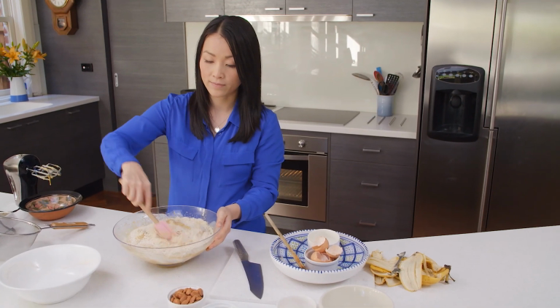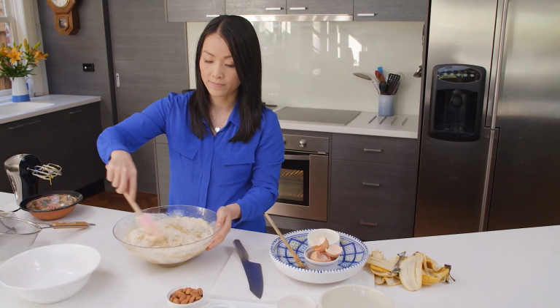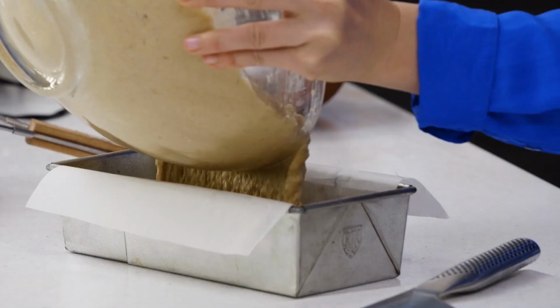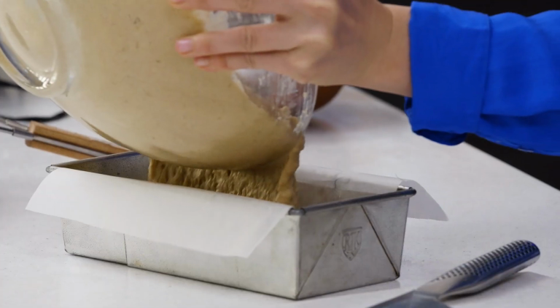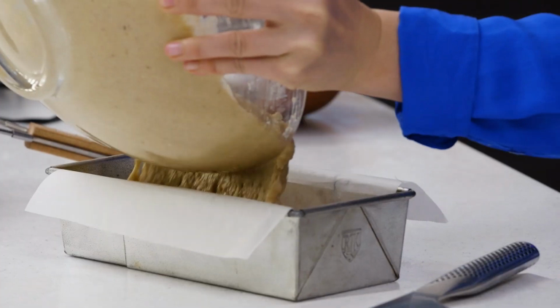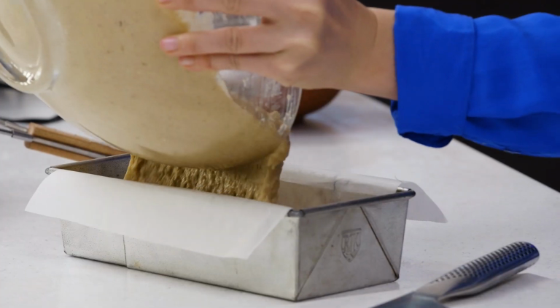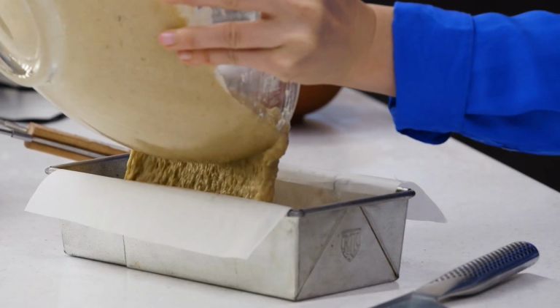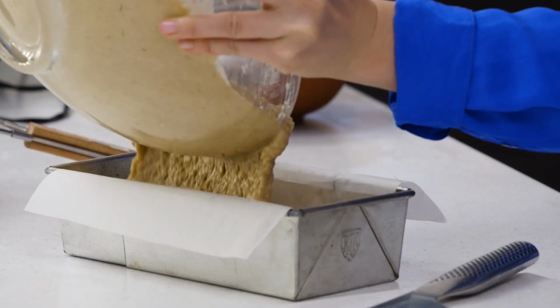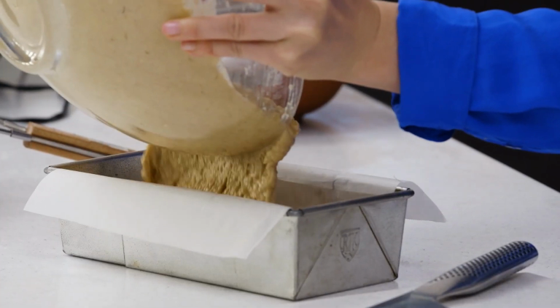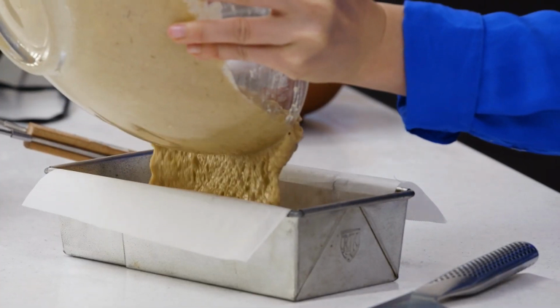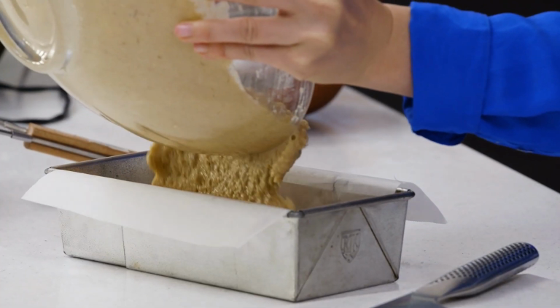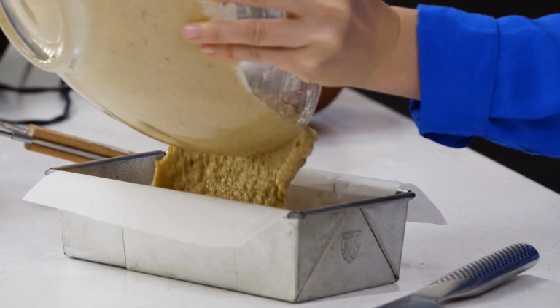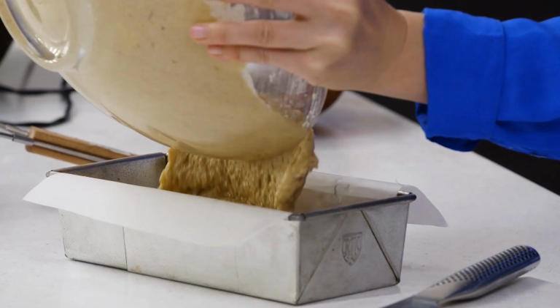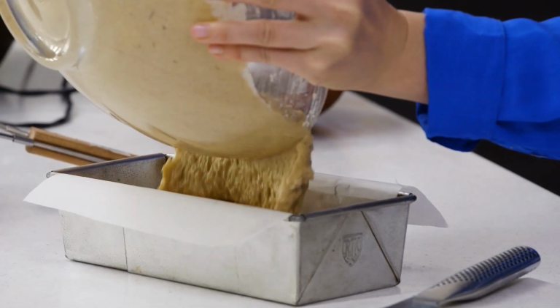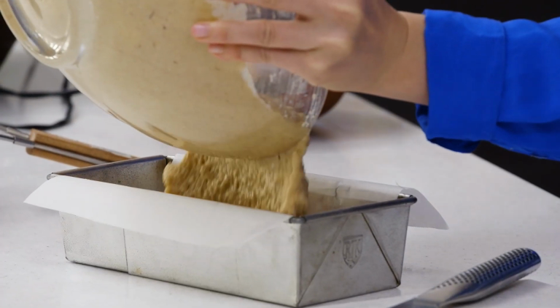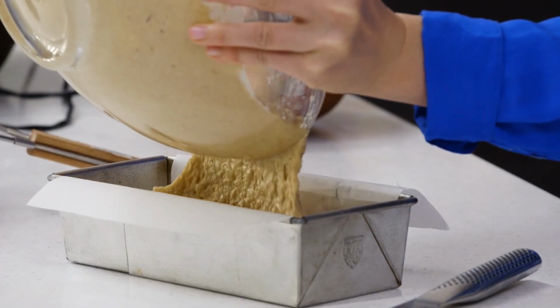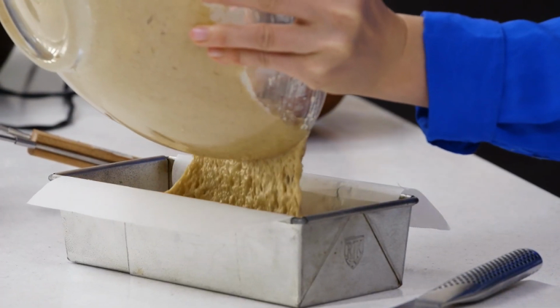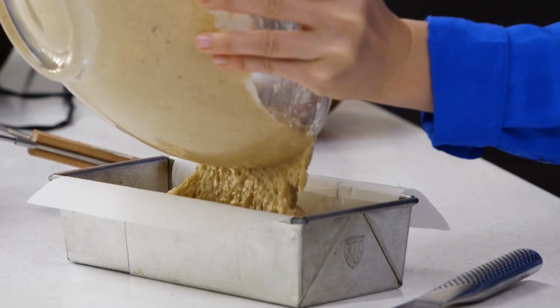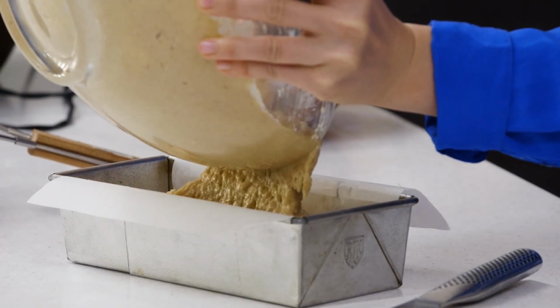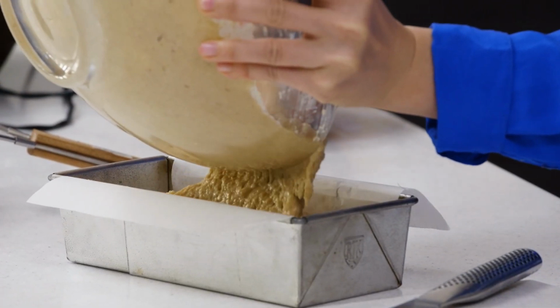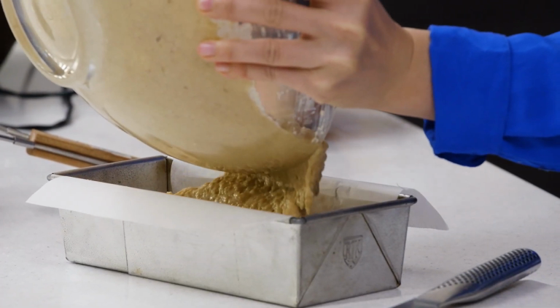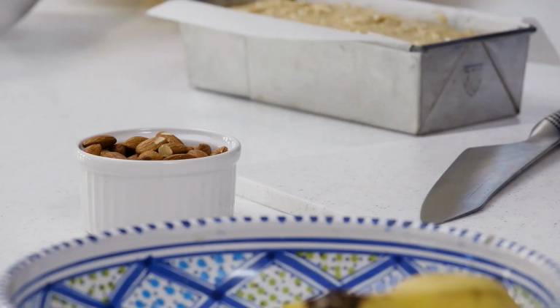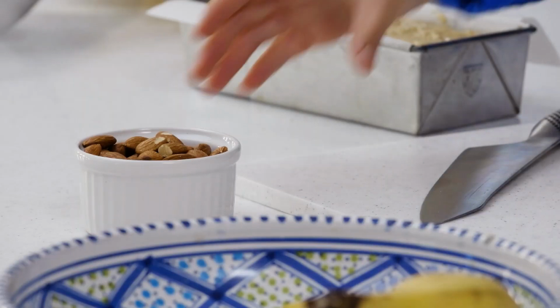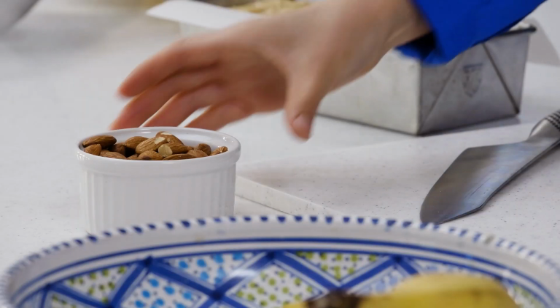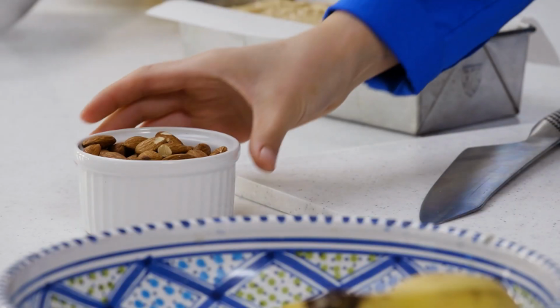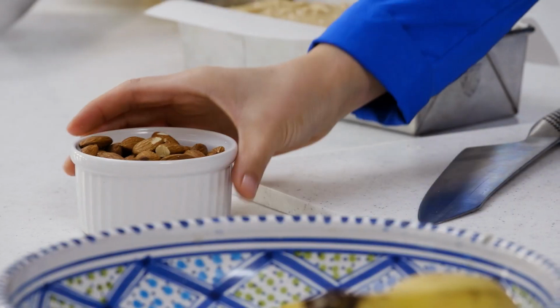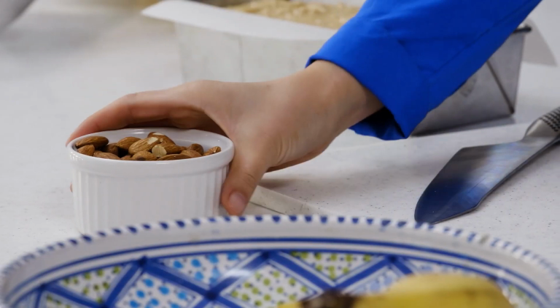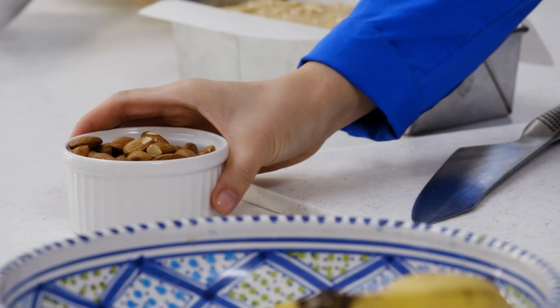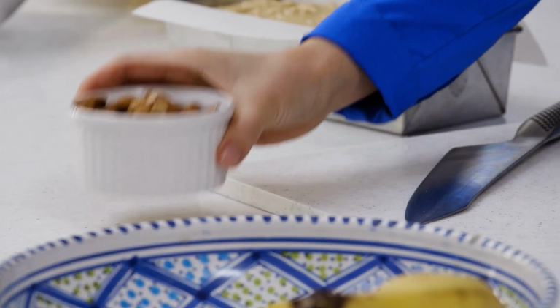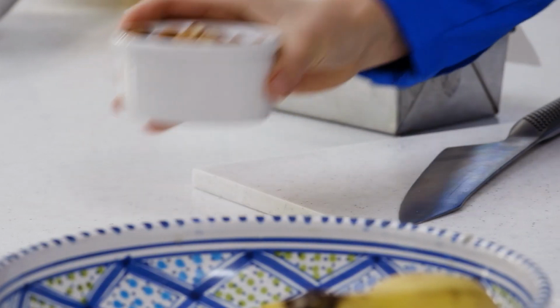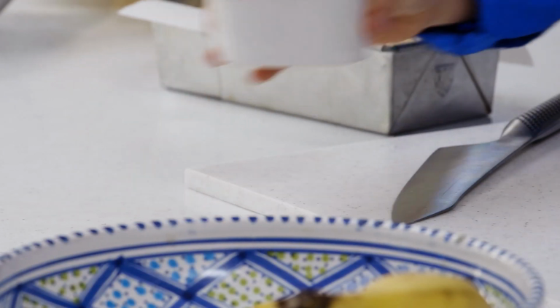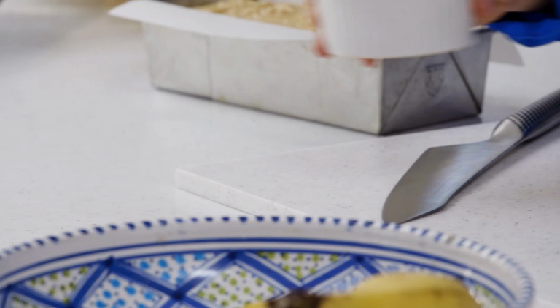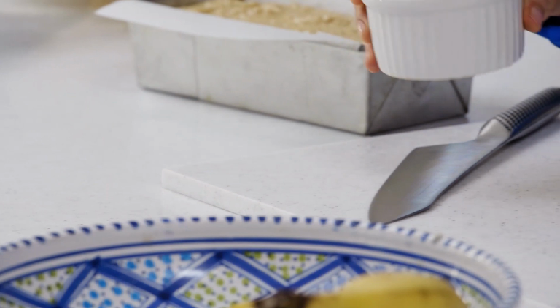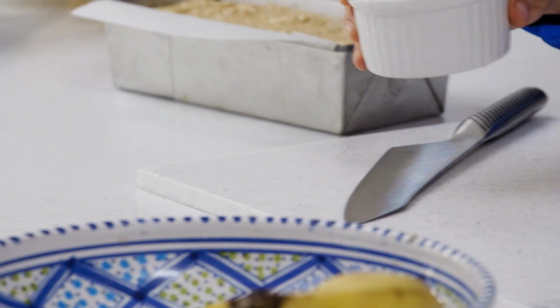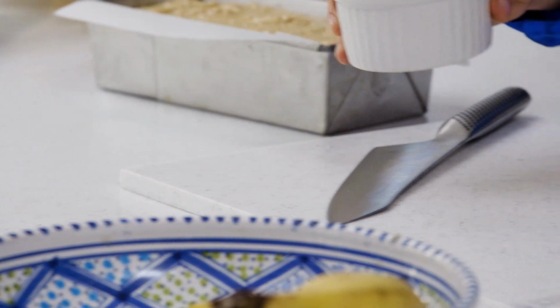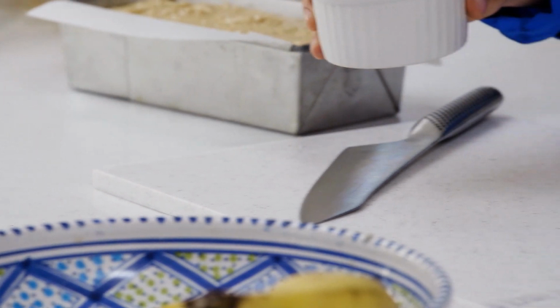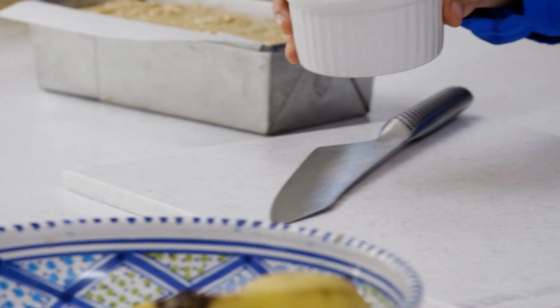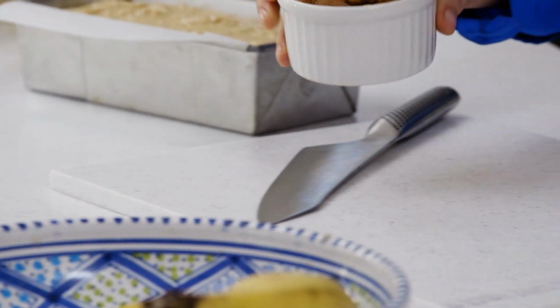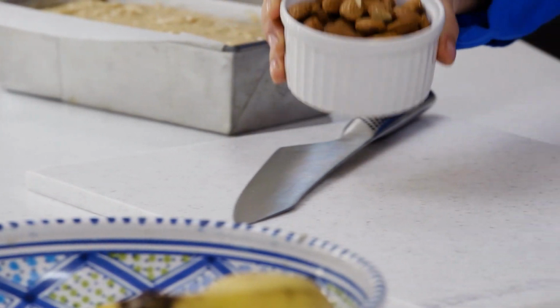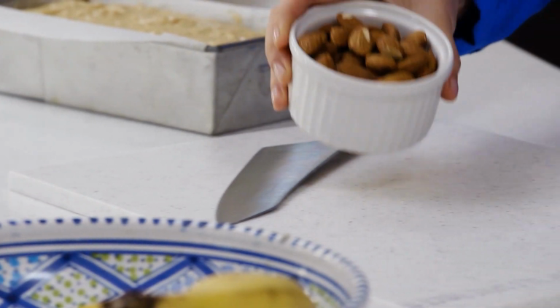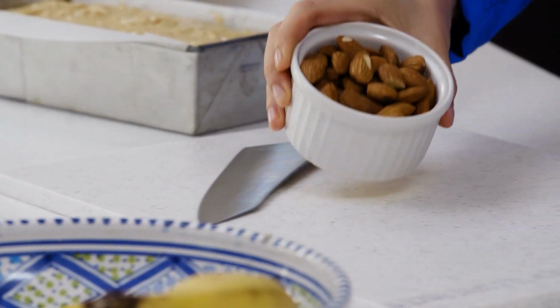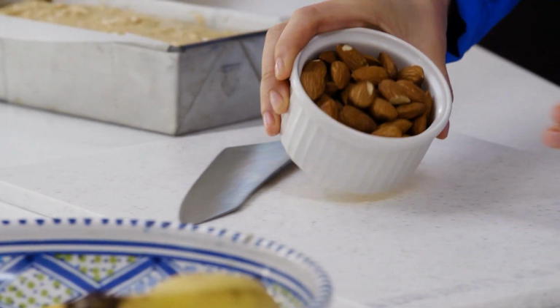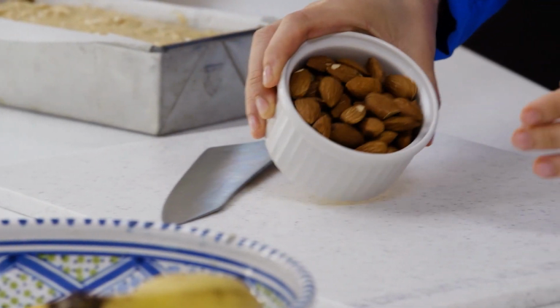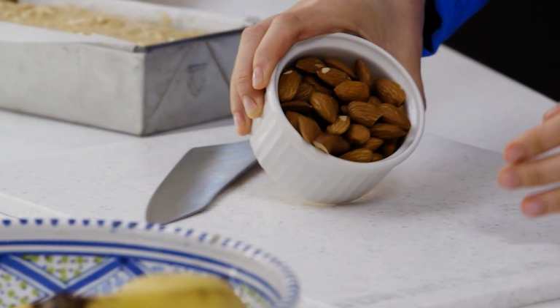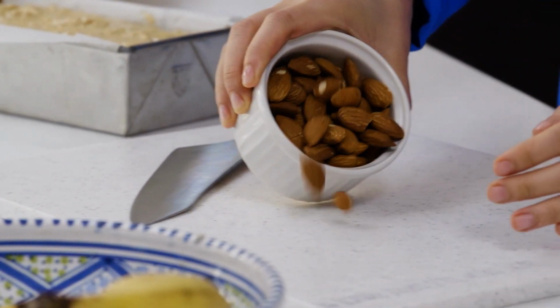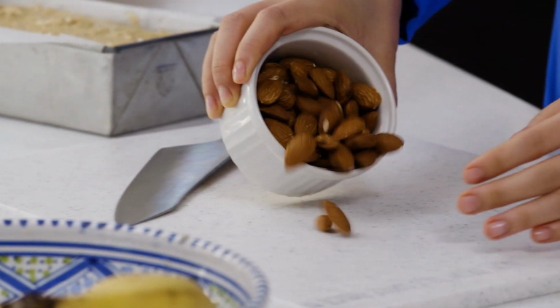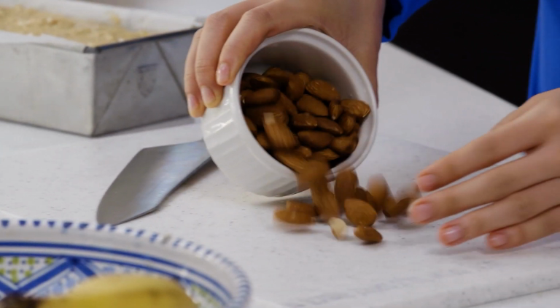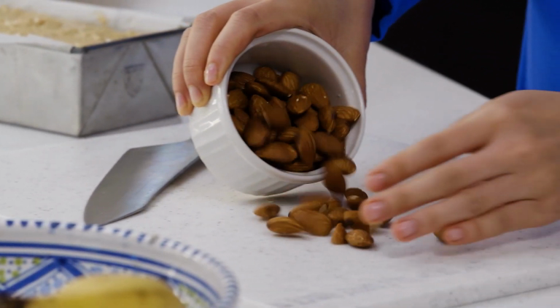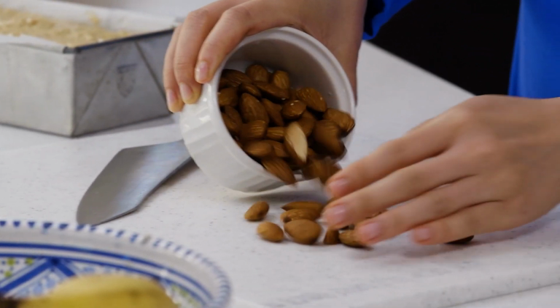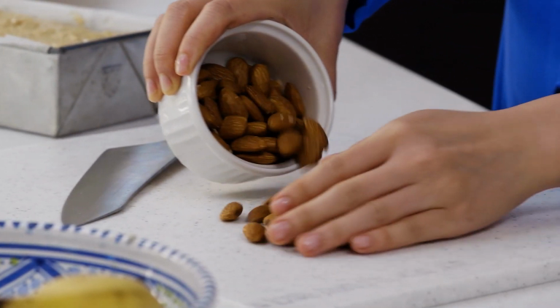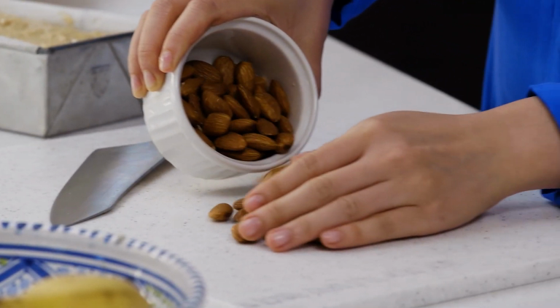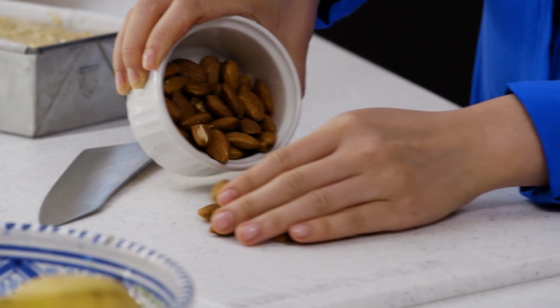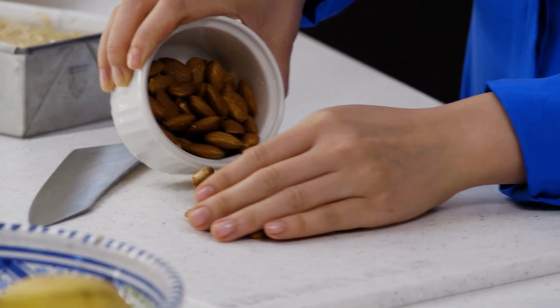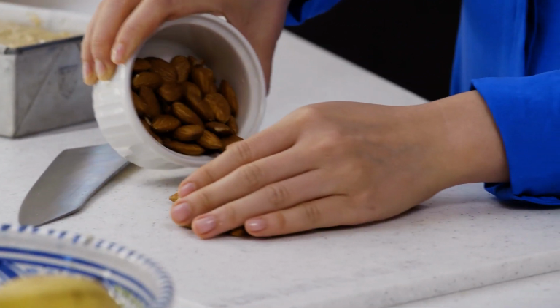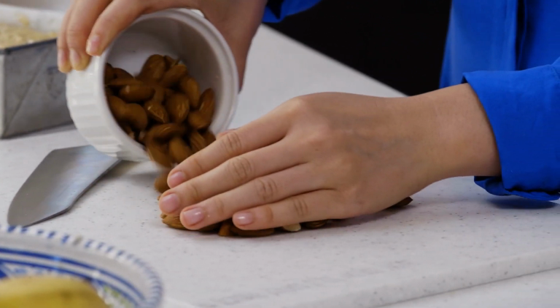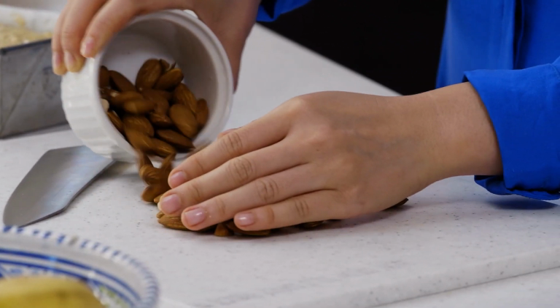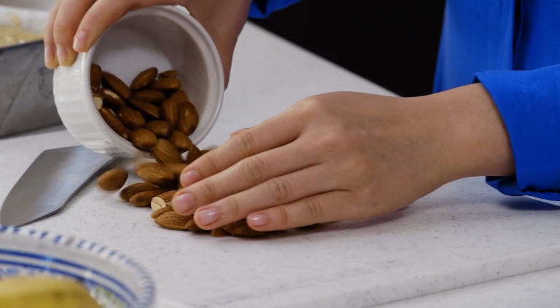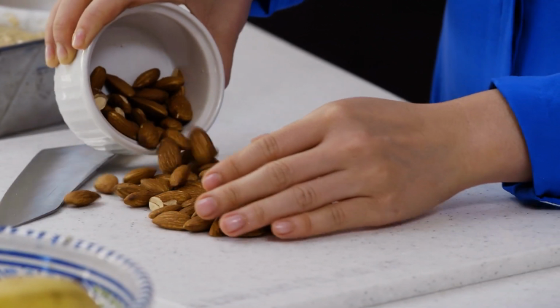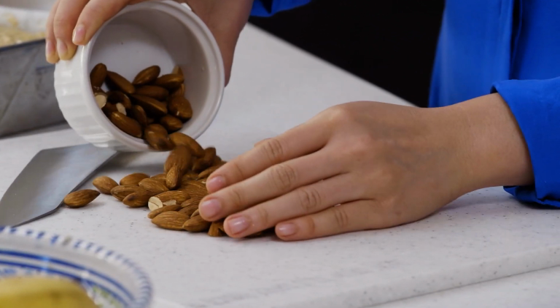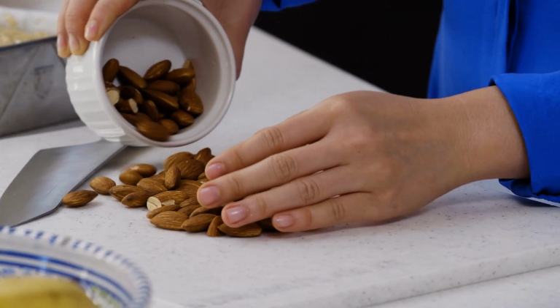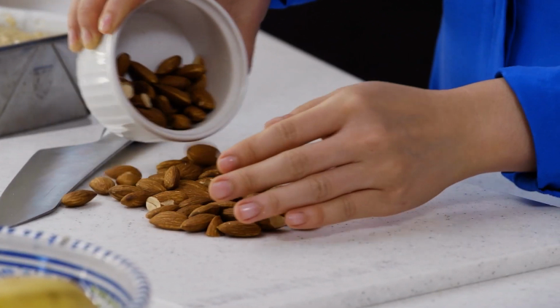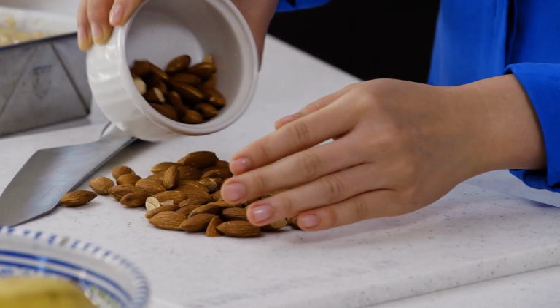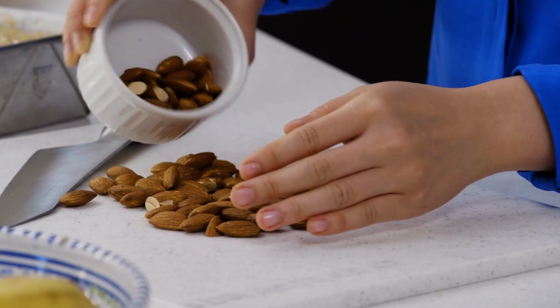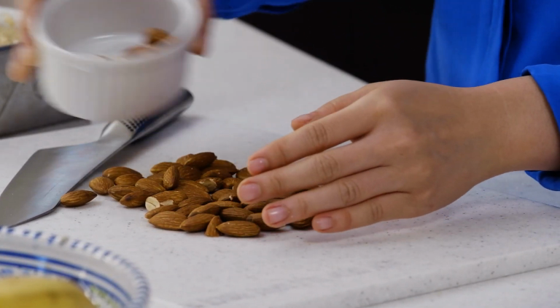Pour this into our prepared loaf tin. Chop up some almonds to put on top of the banana bread to give it that extra almond flavour.